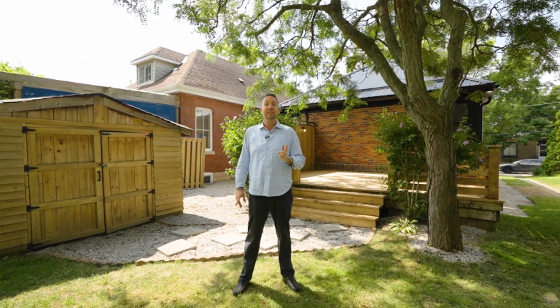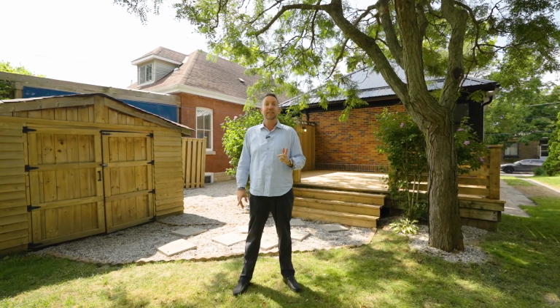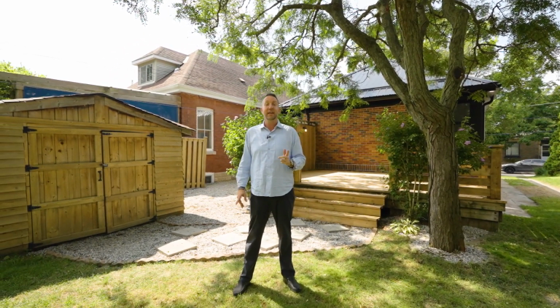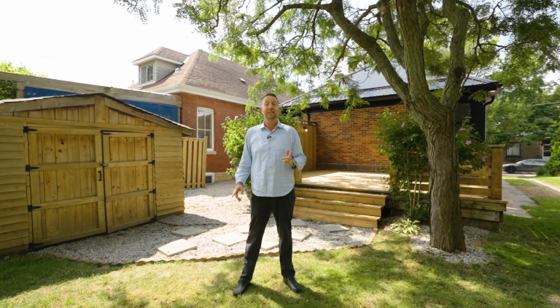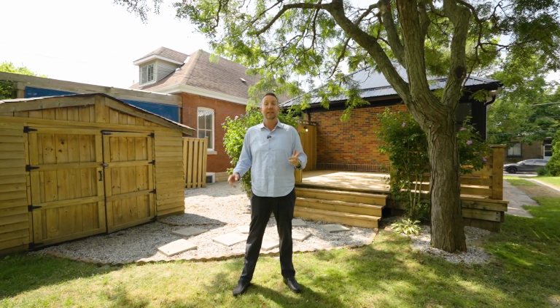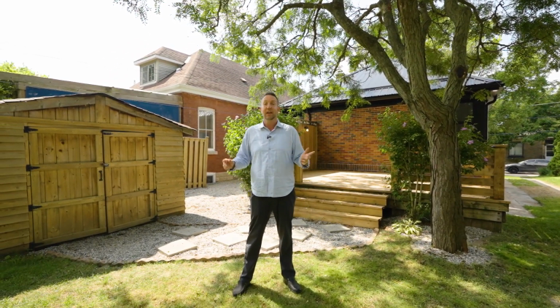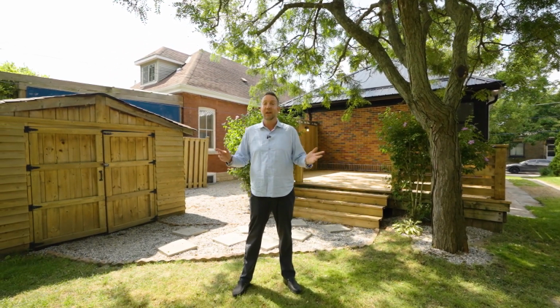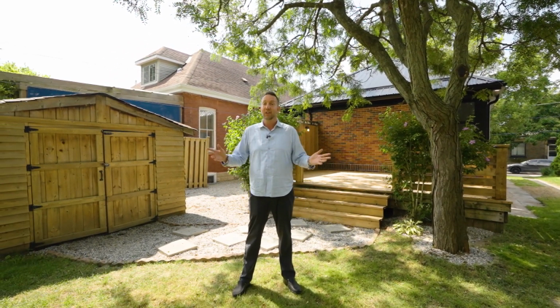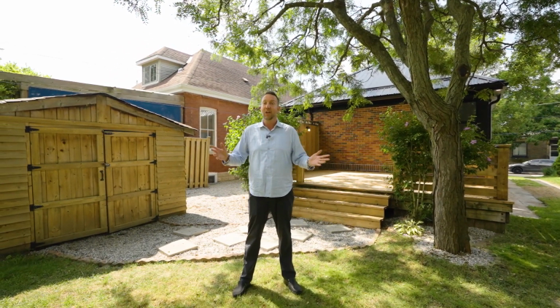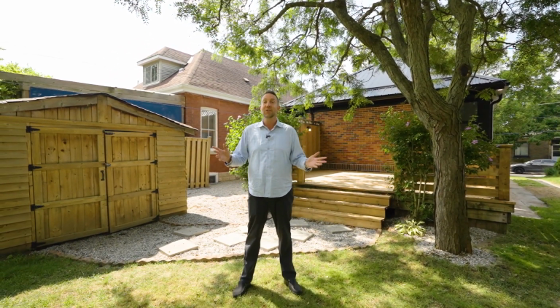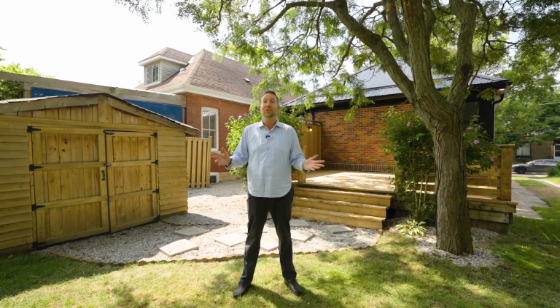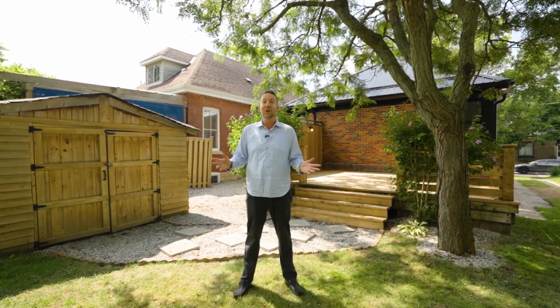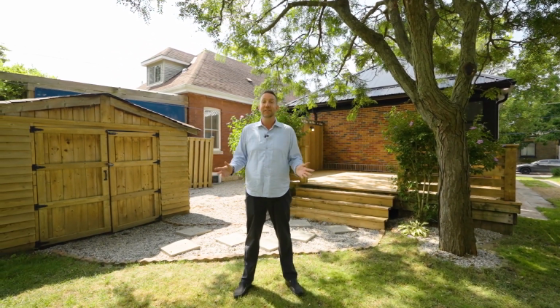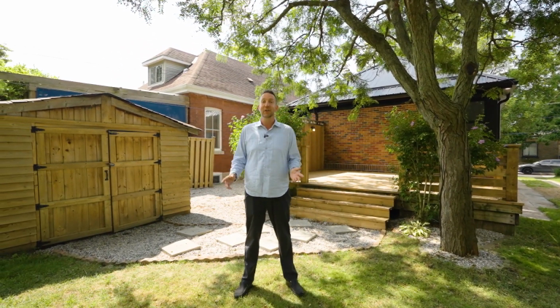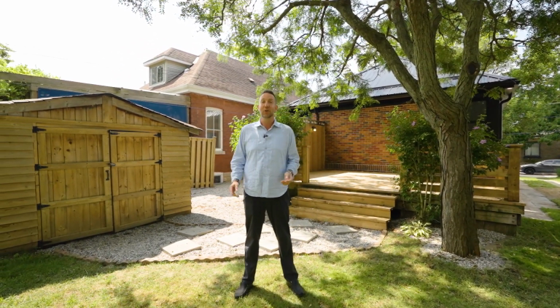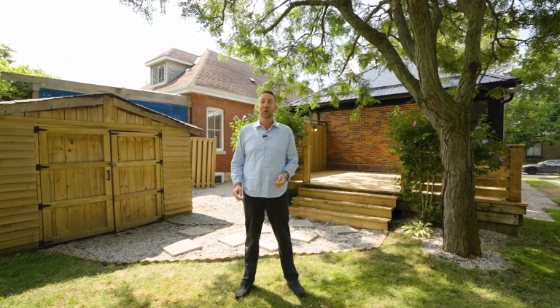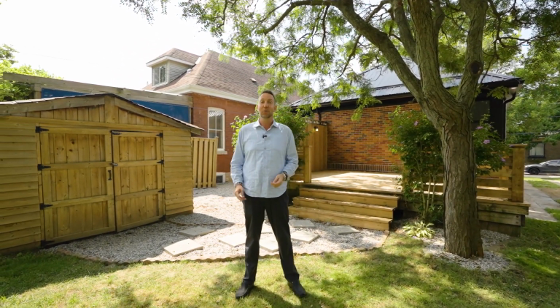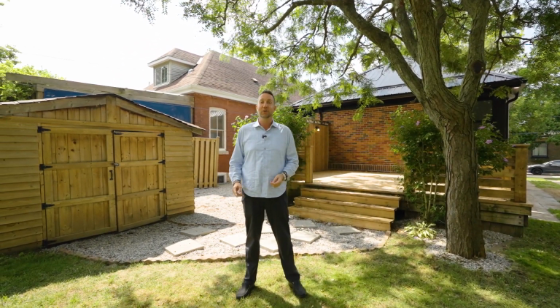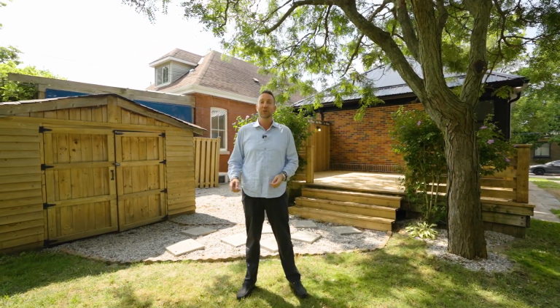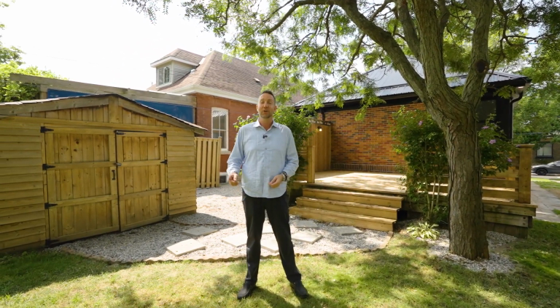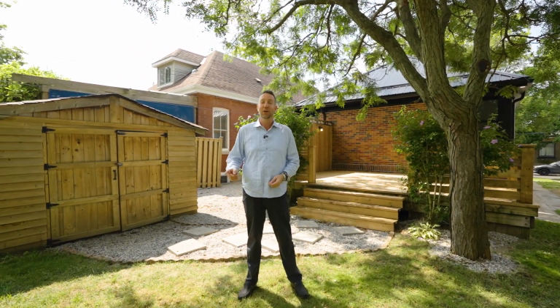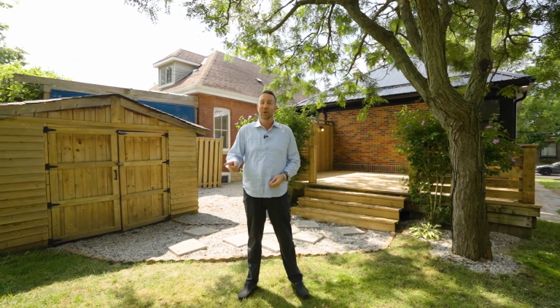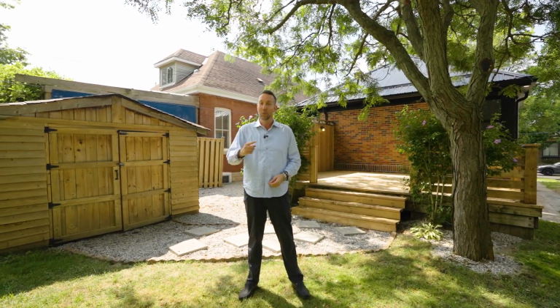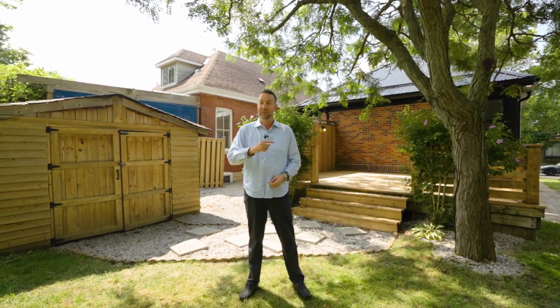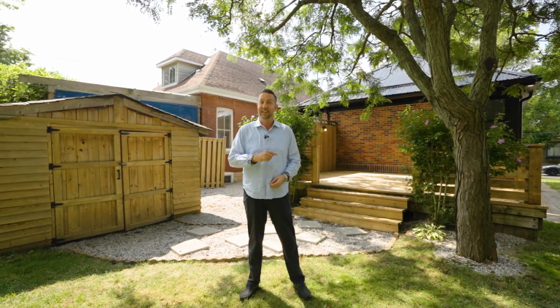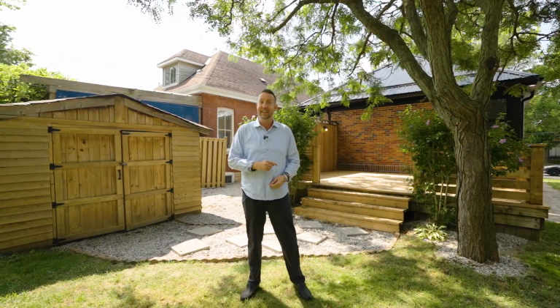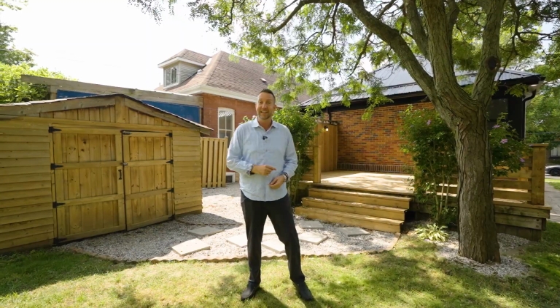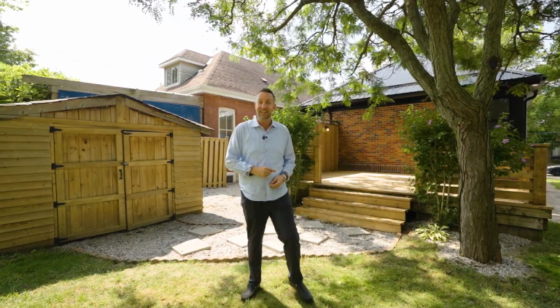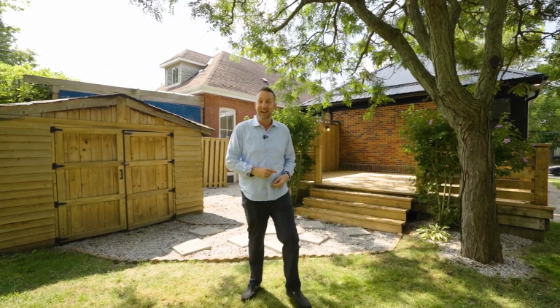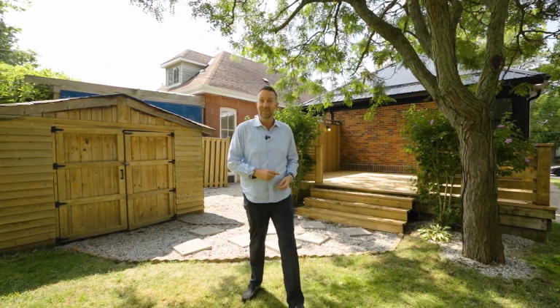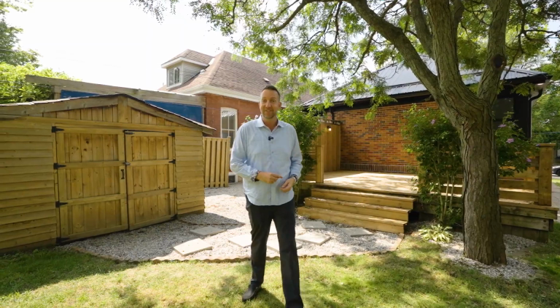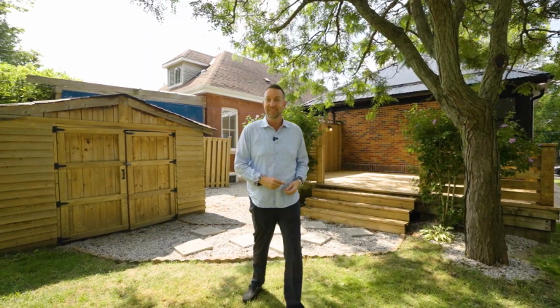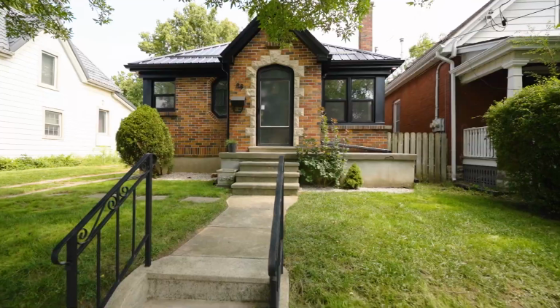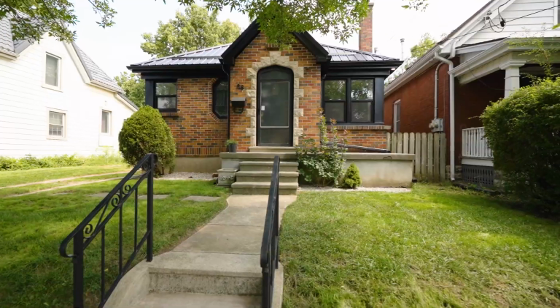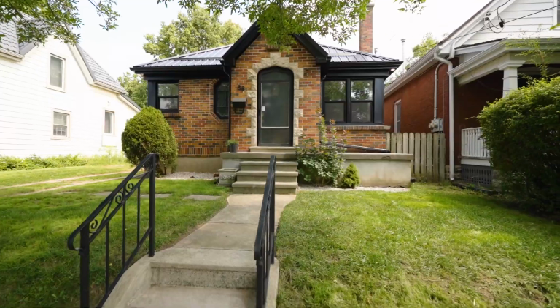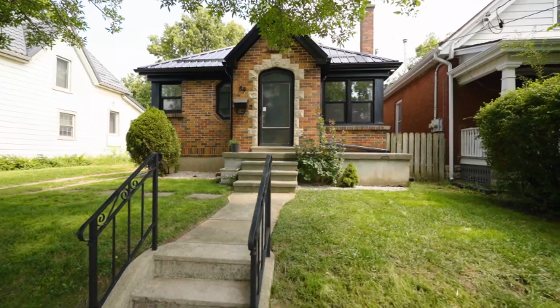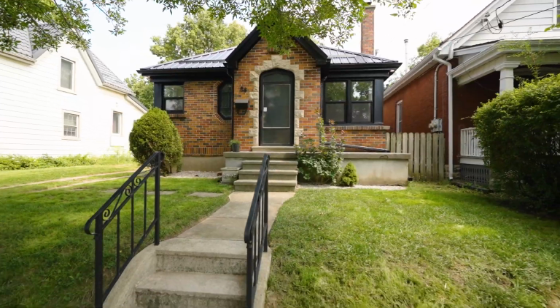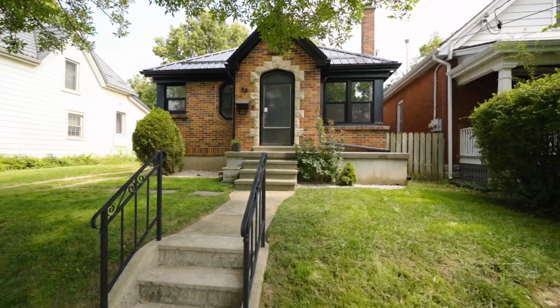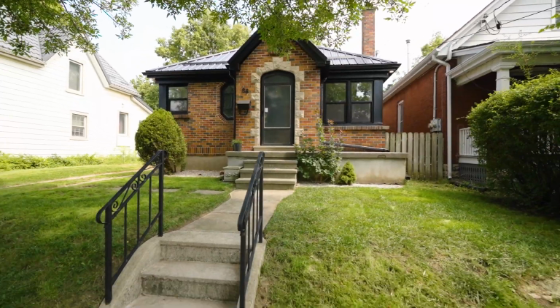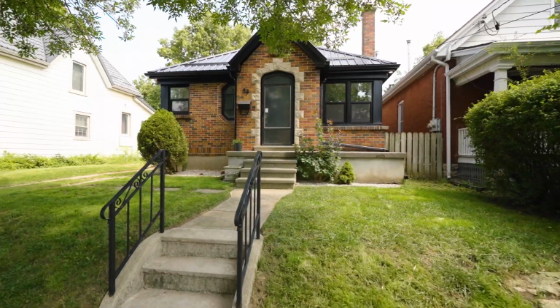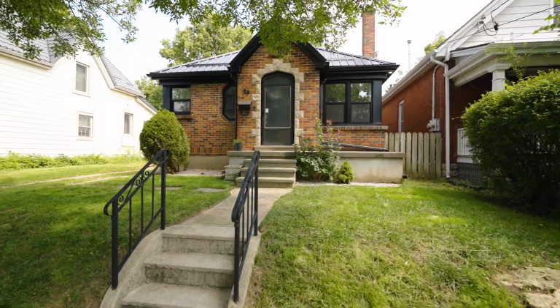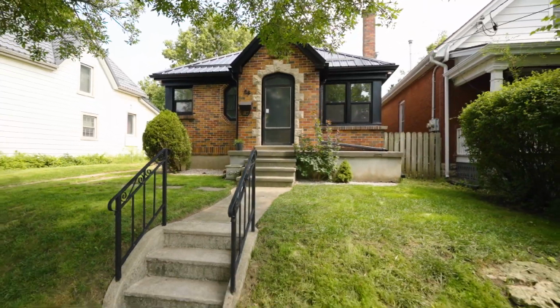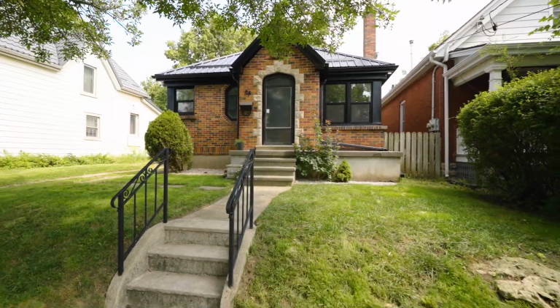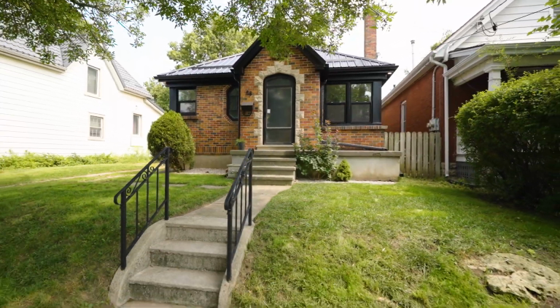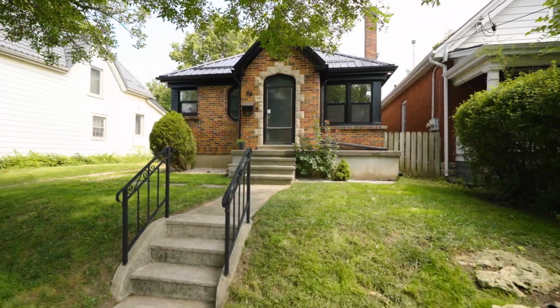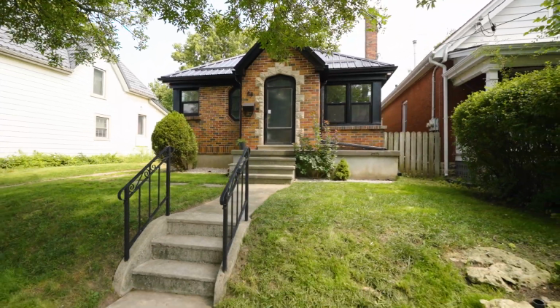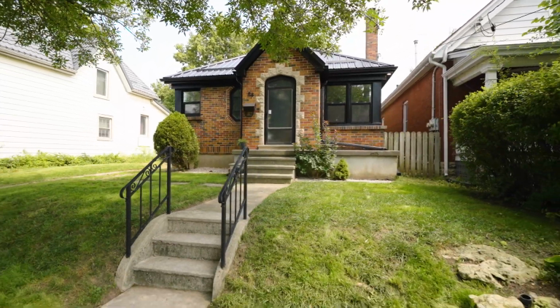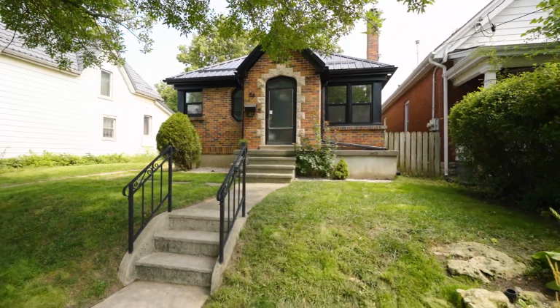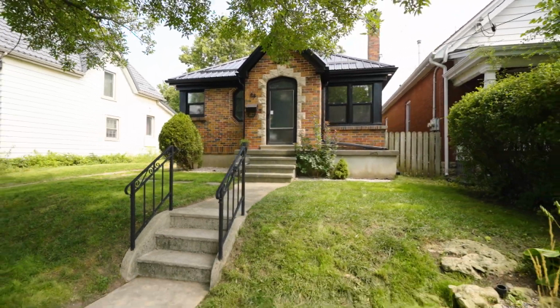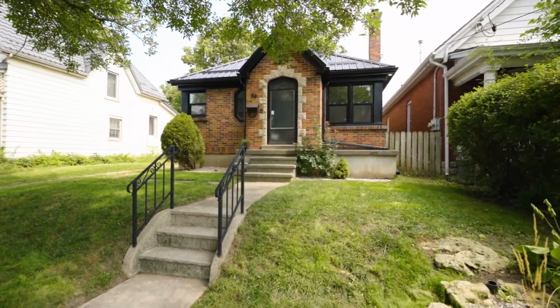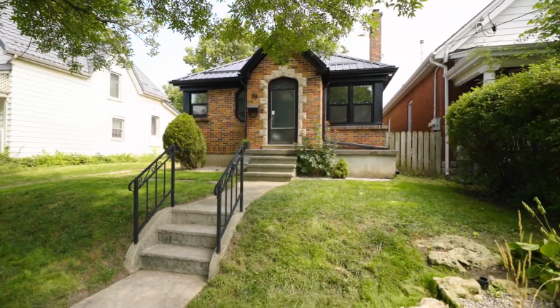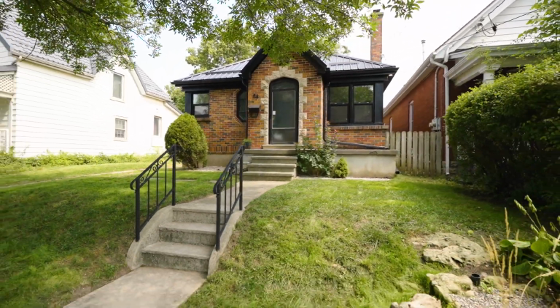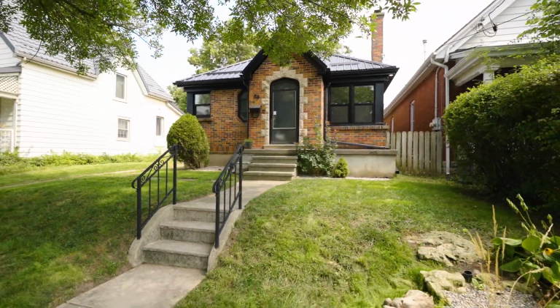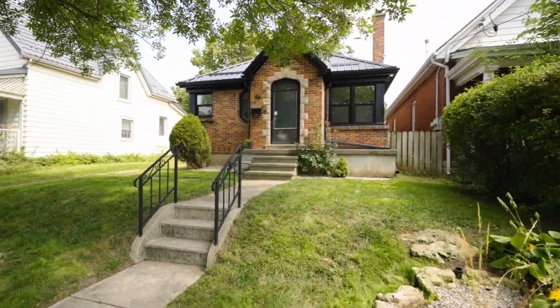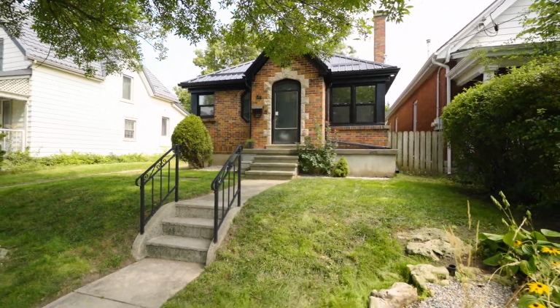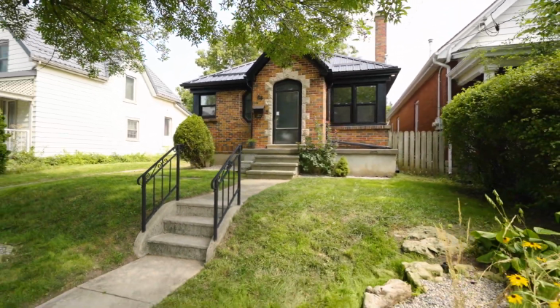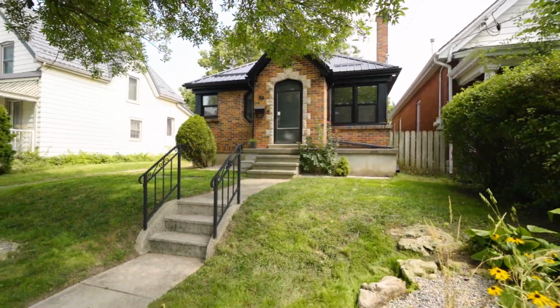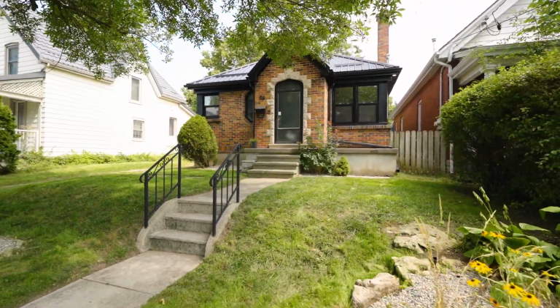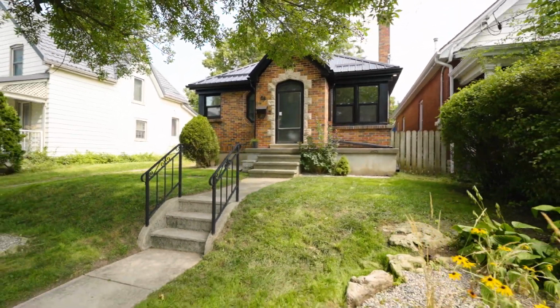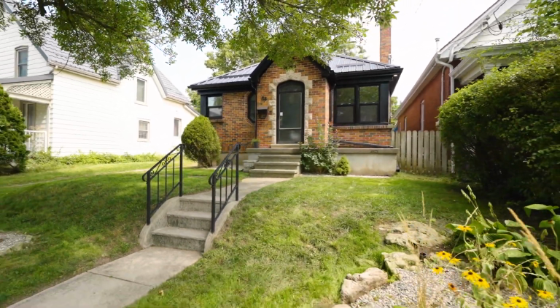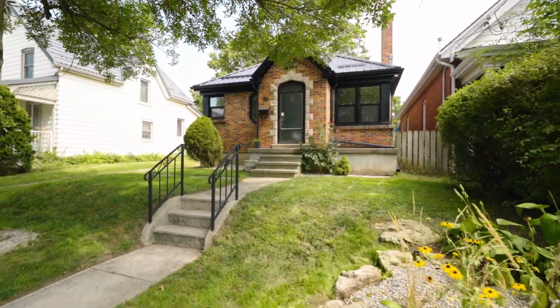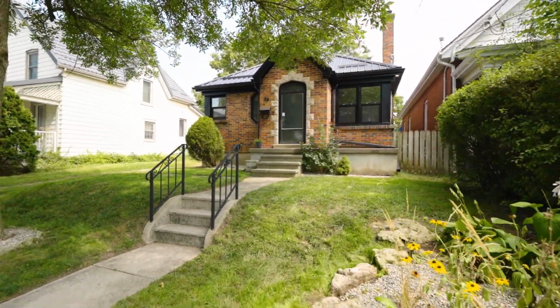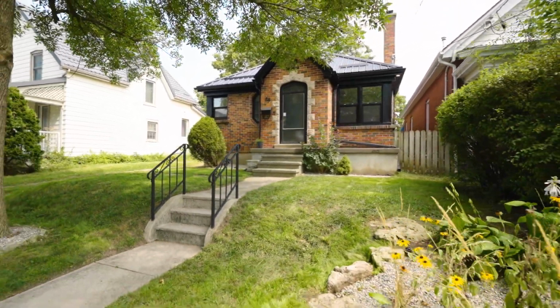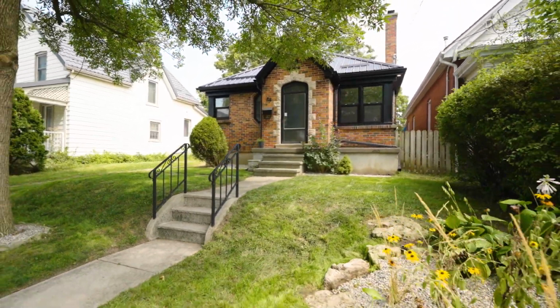Justin Desic, London, Ontario realtor. We'll see you next time.